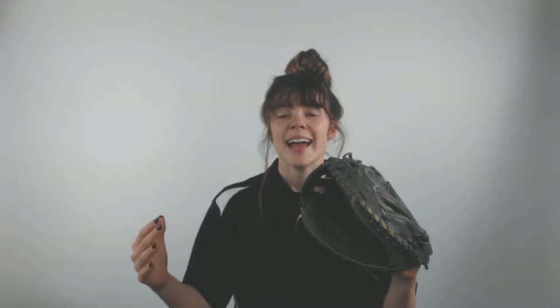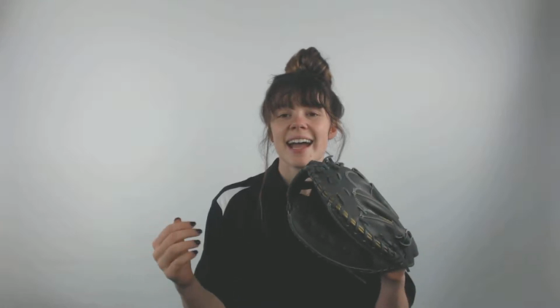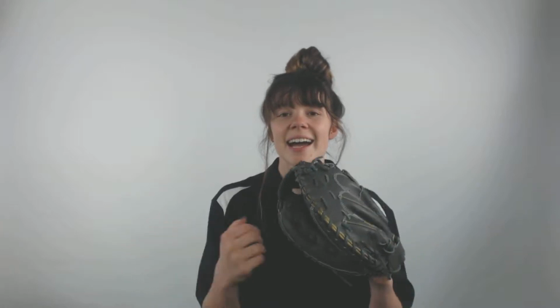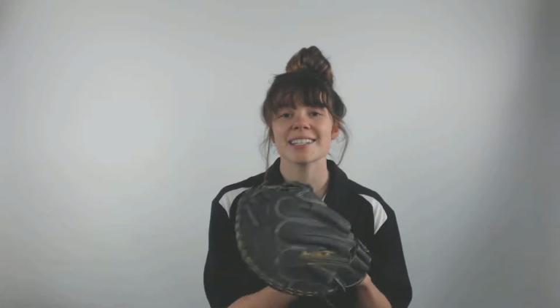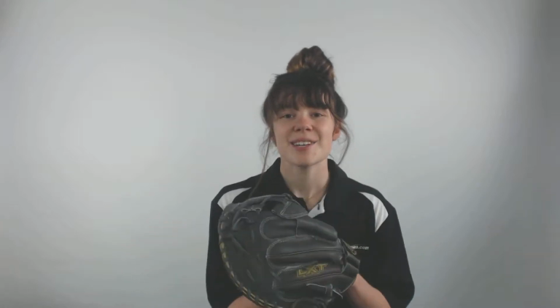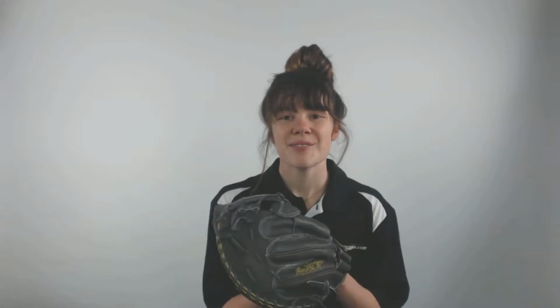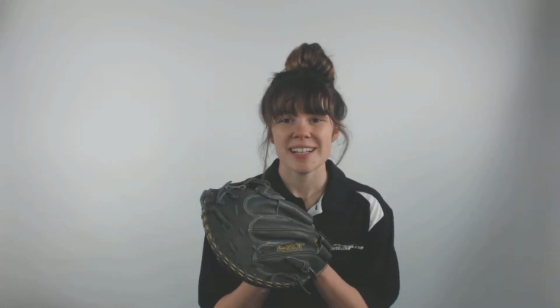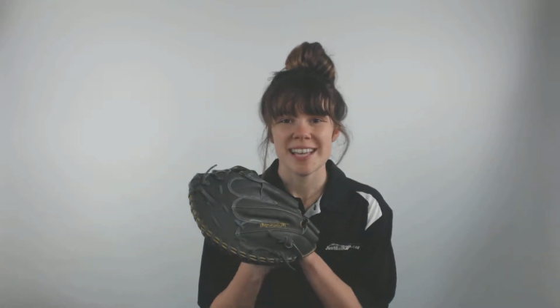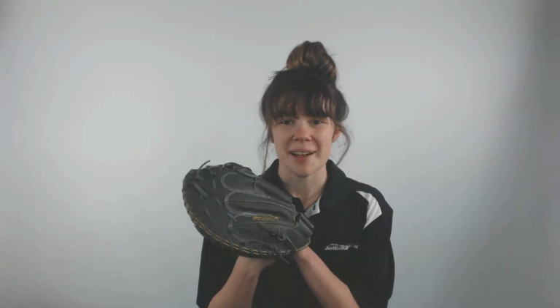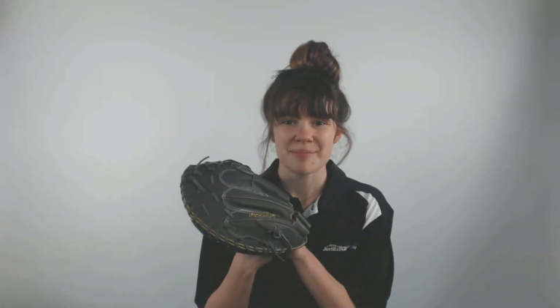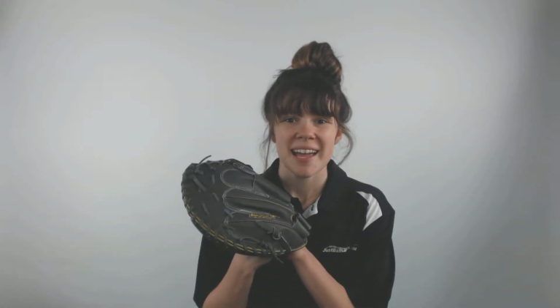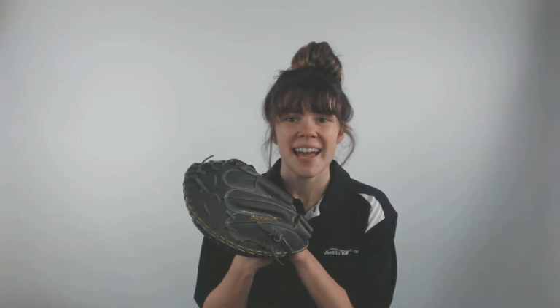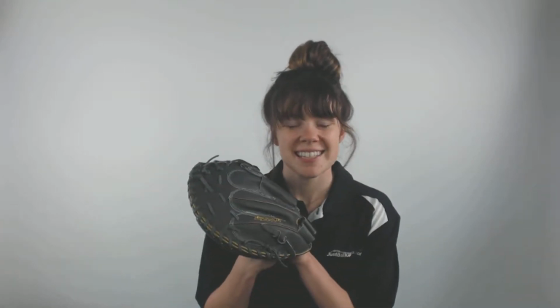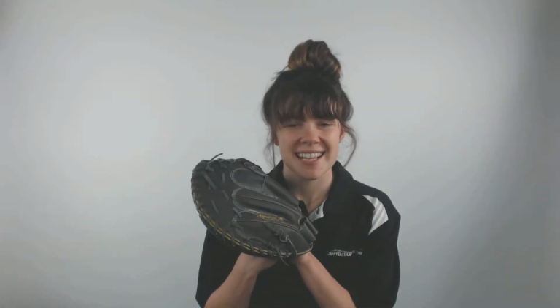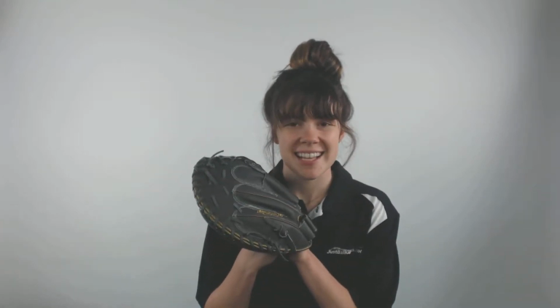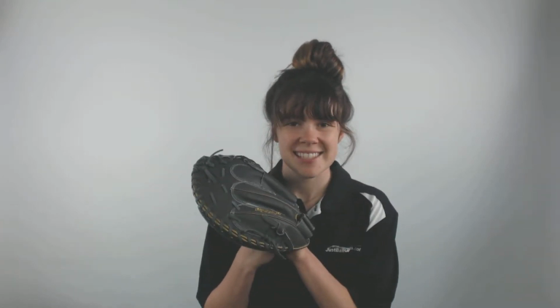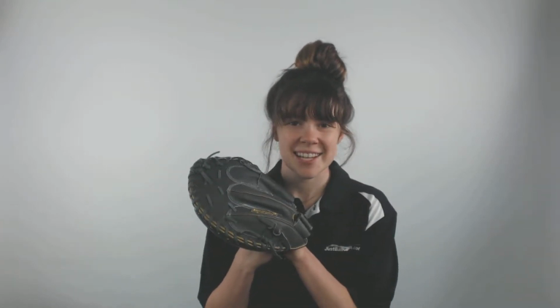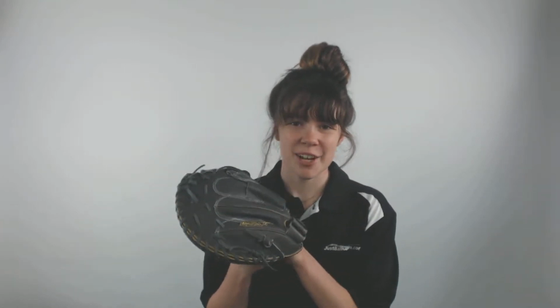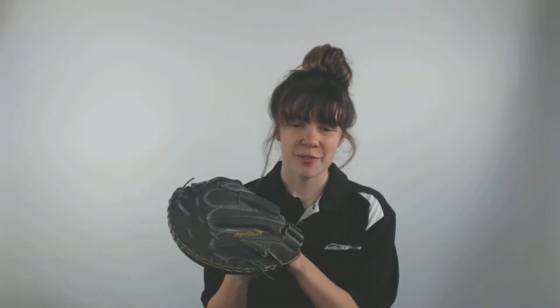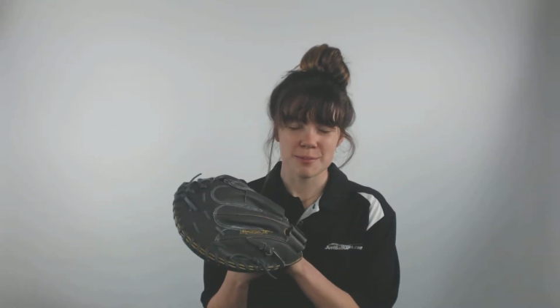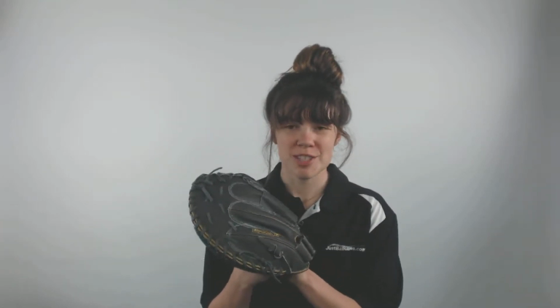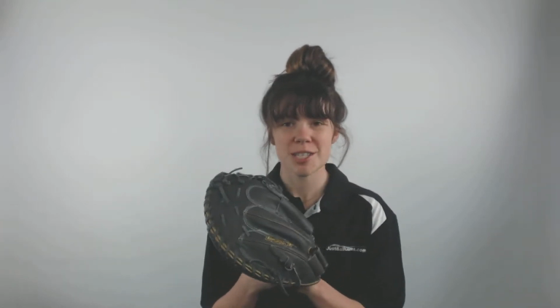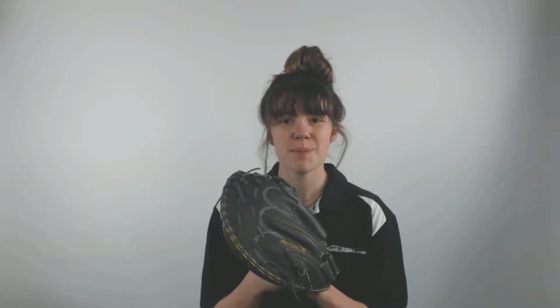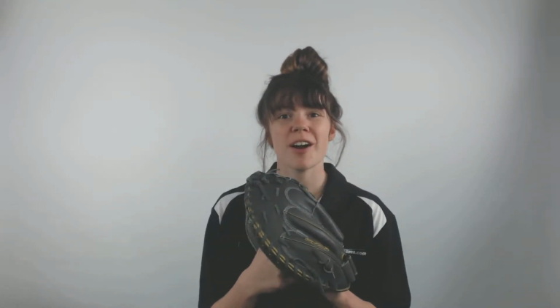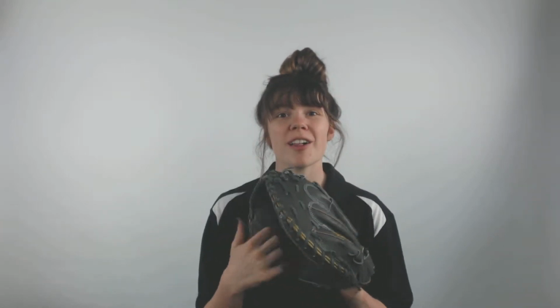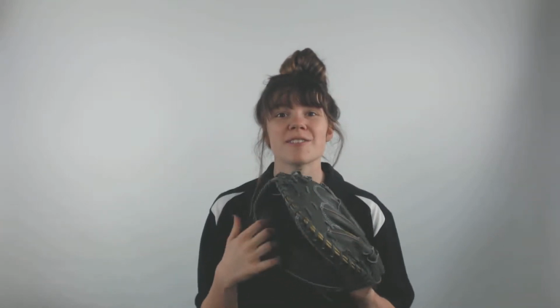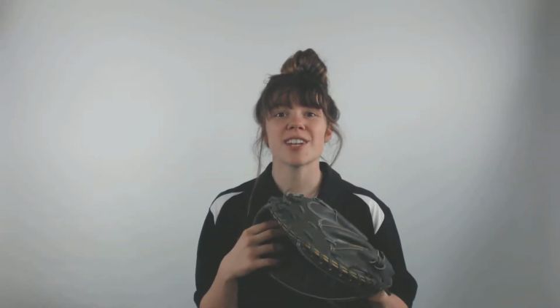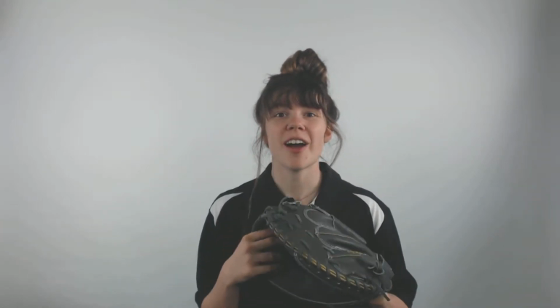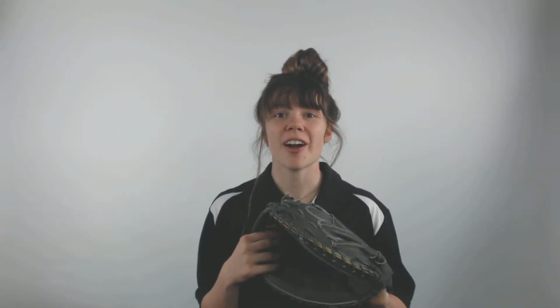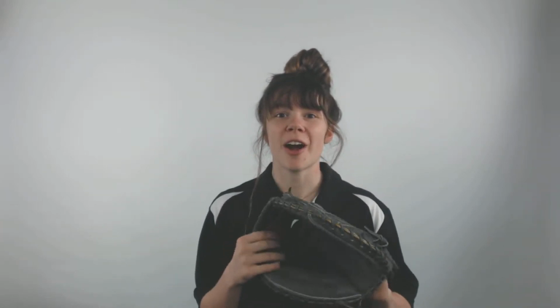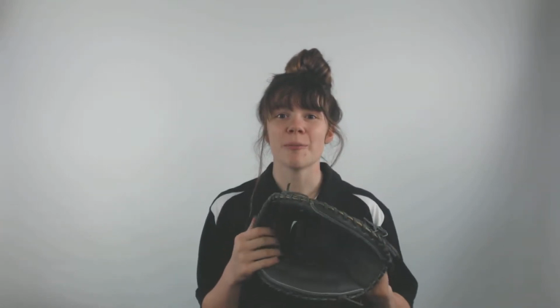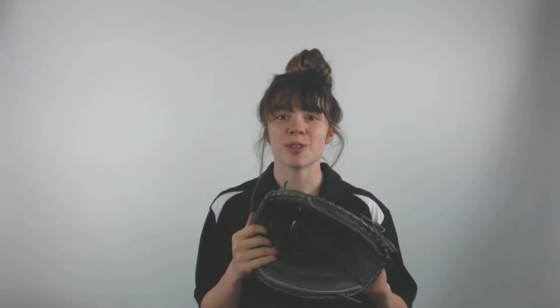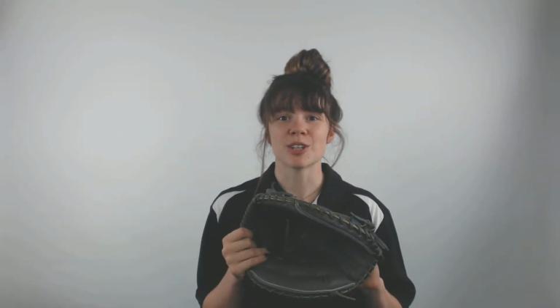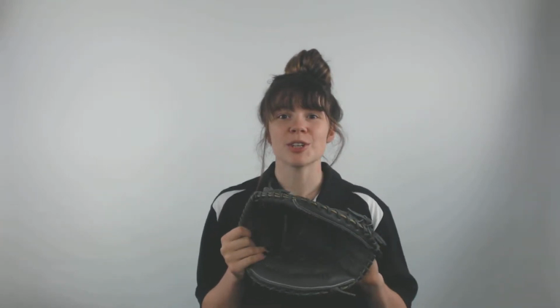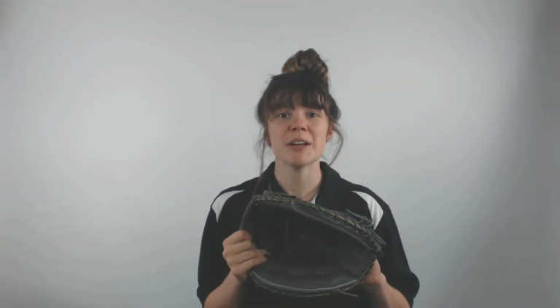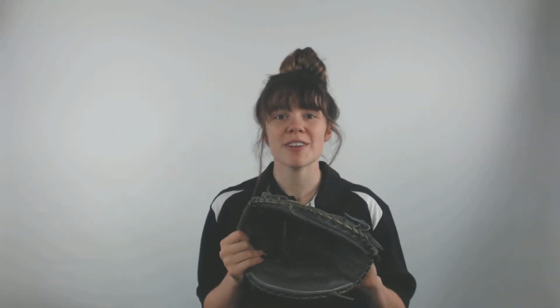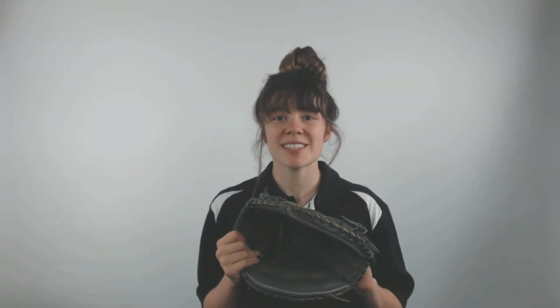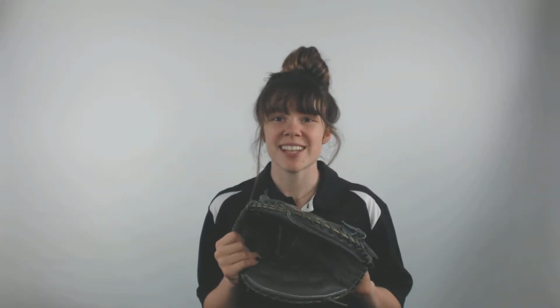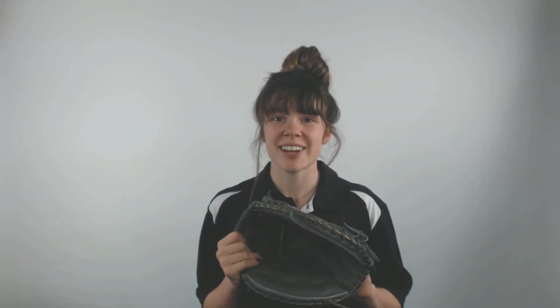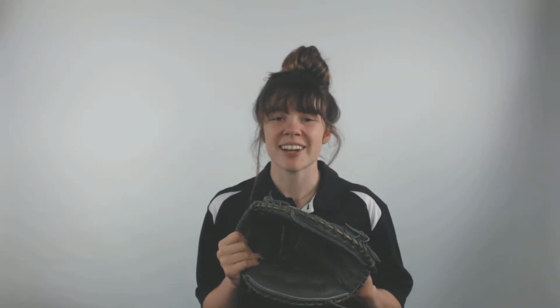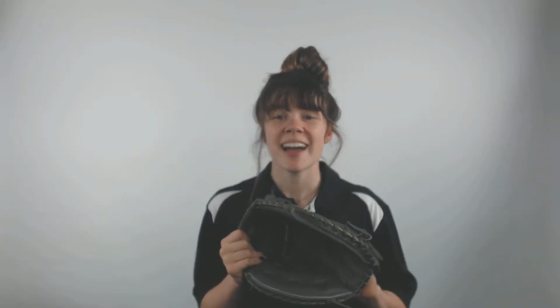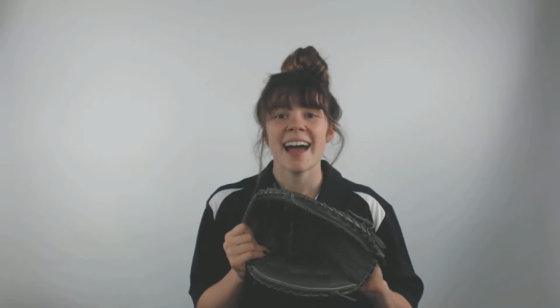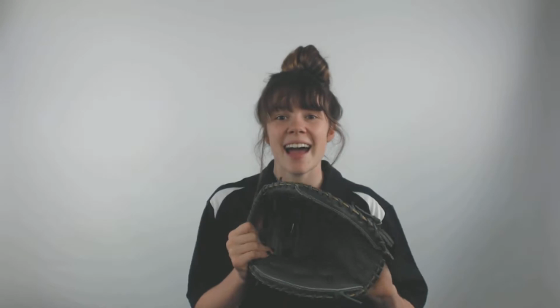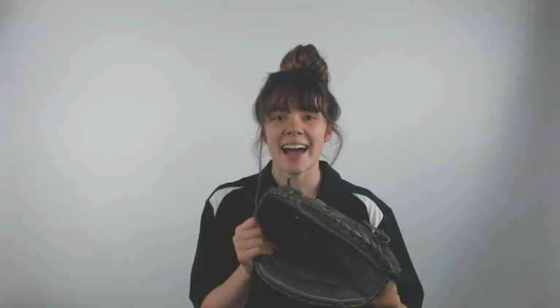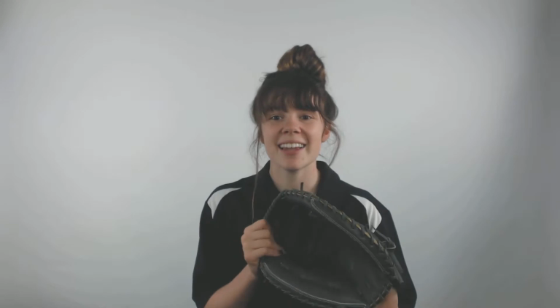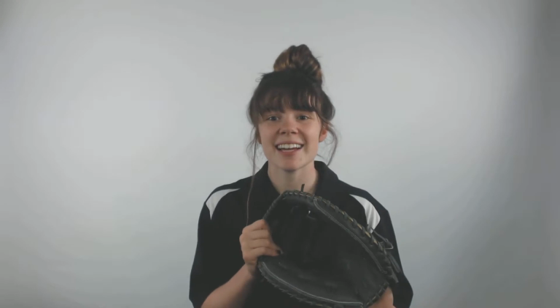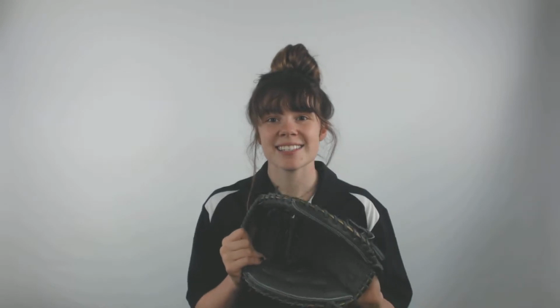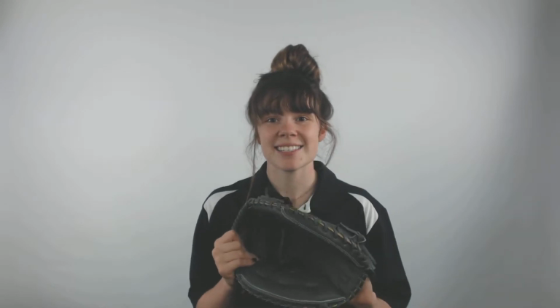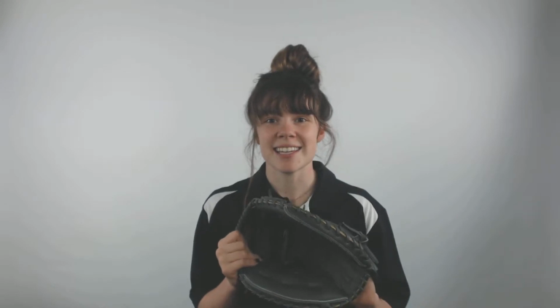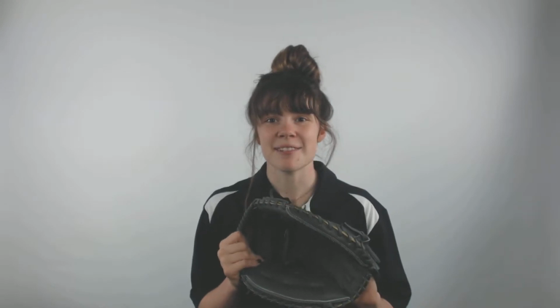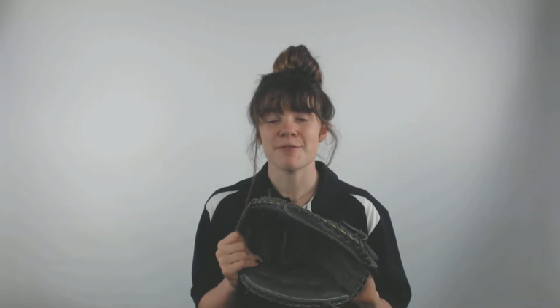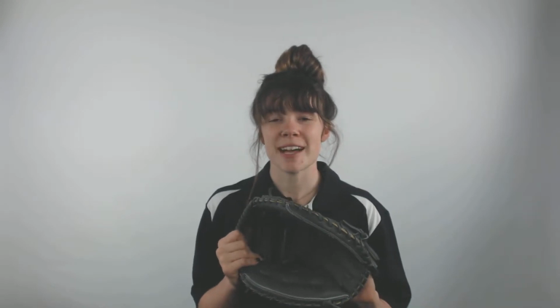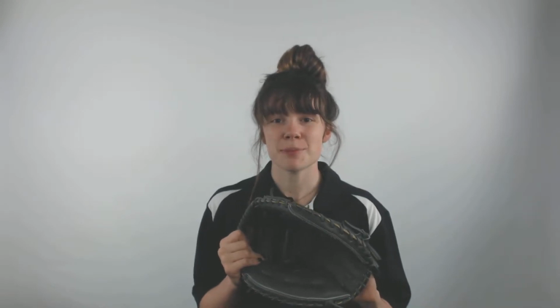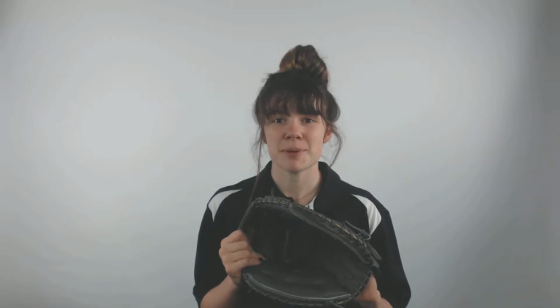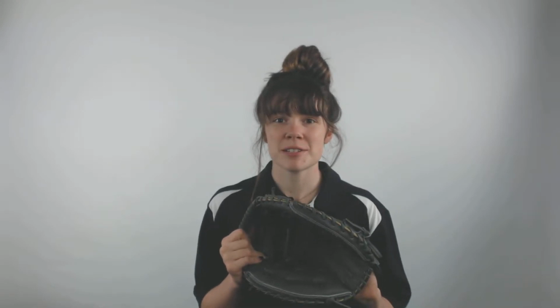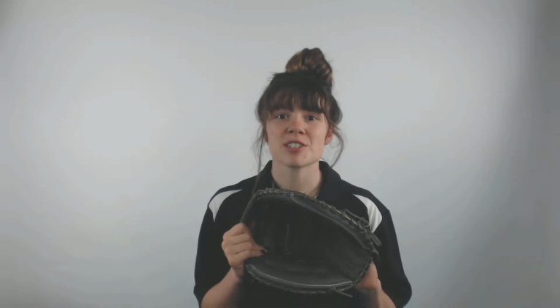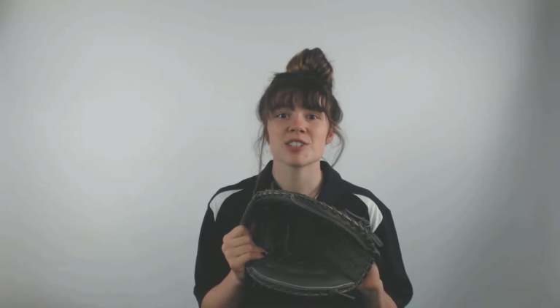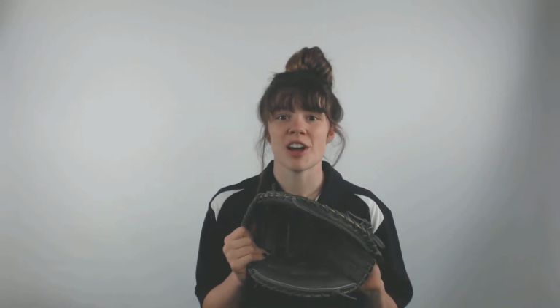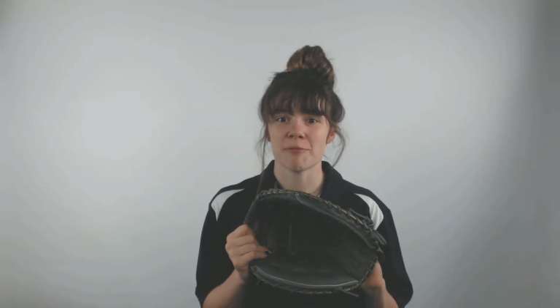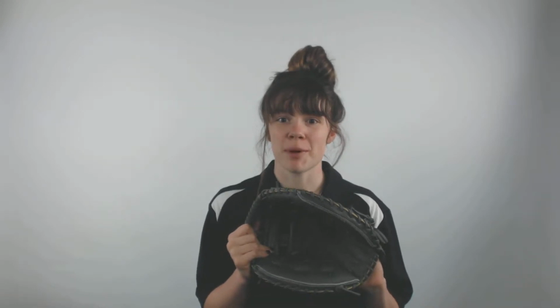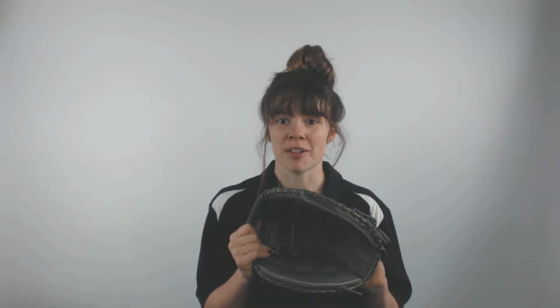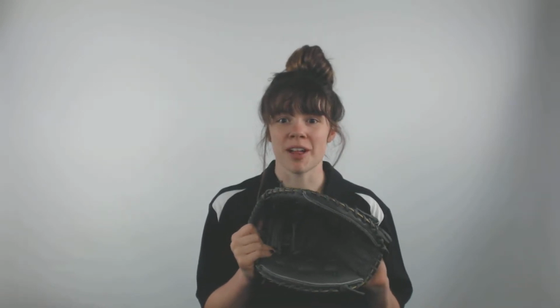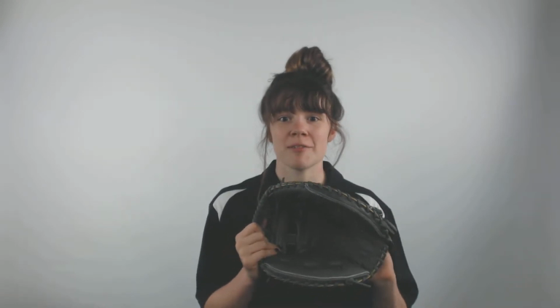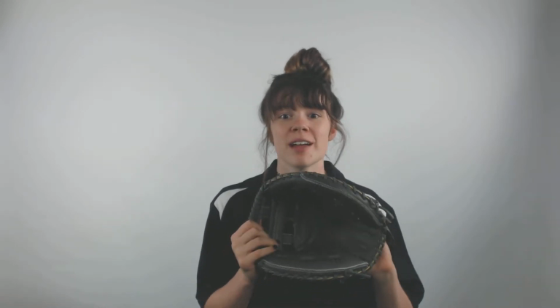Hey guys, what's up? It's Cassidy here from JustBallGloves.com with the Louisville Slugger LXT Fast Pitch Softball Glove.